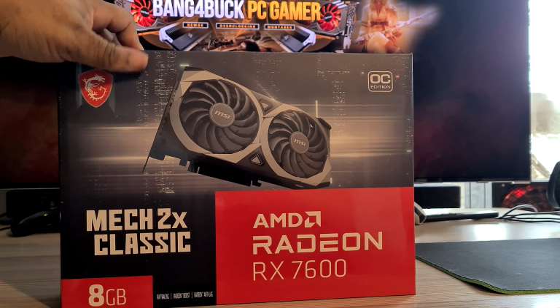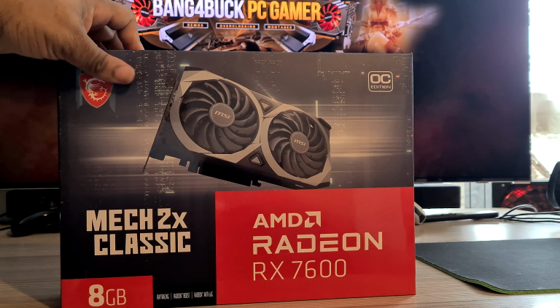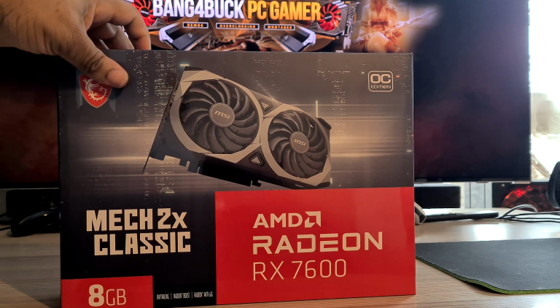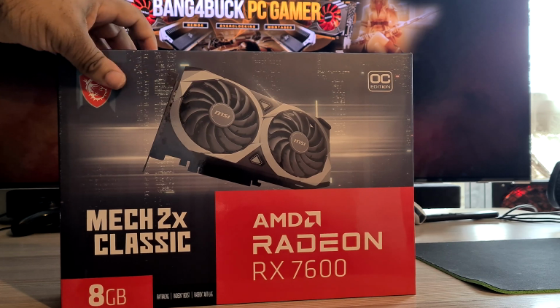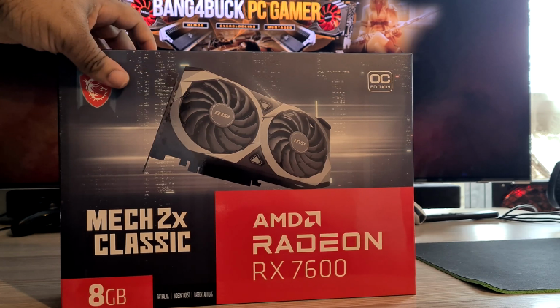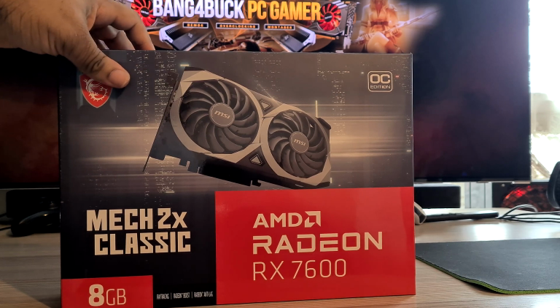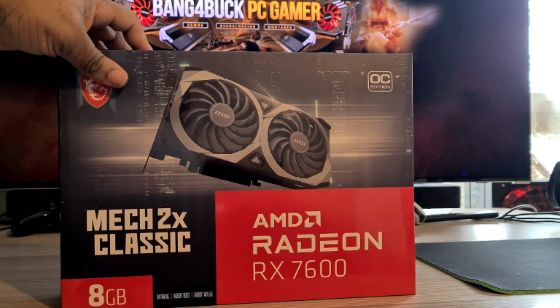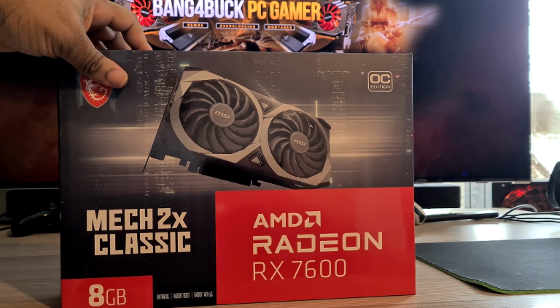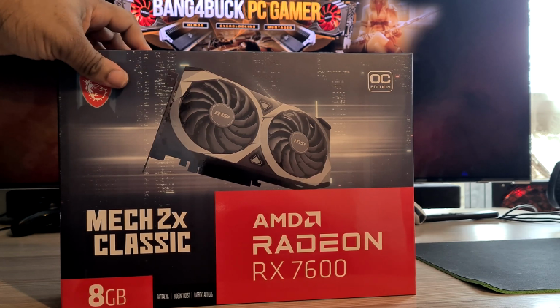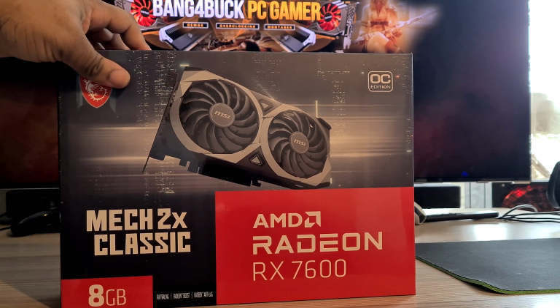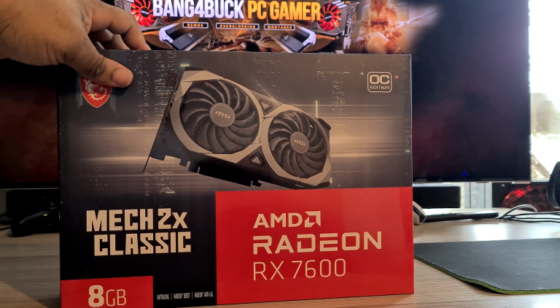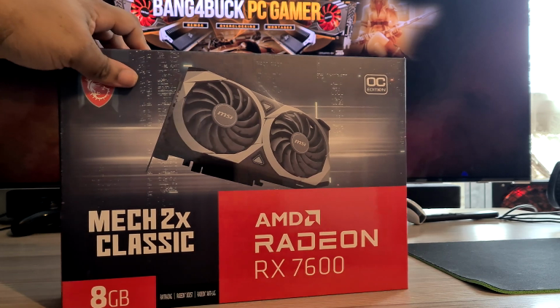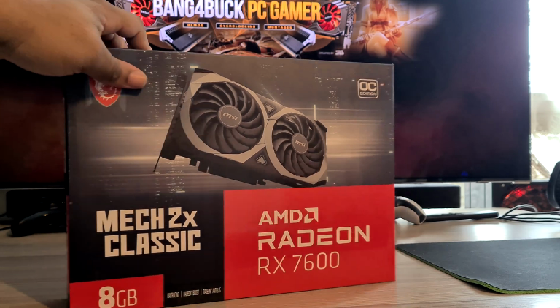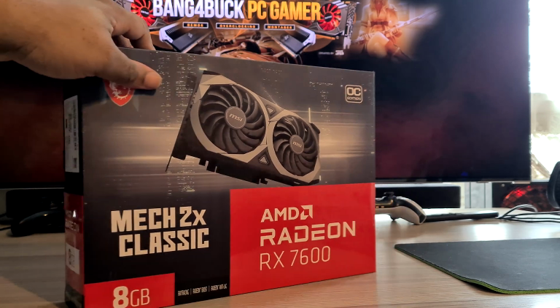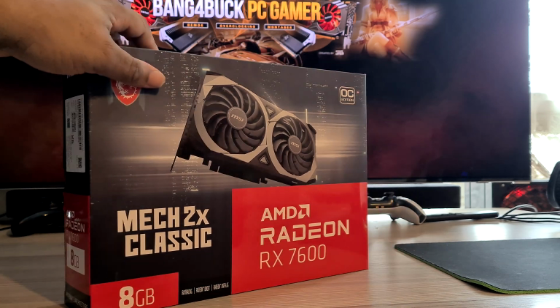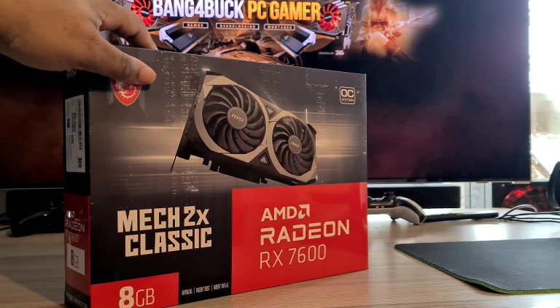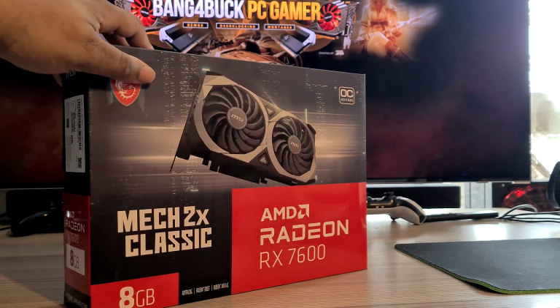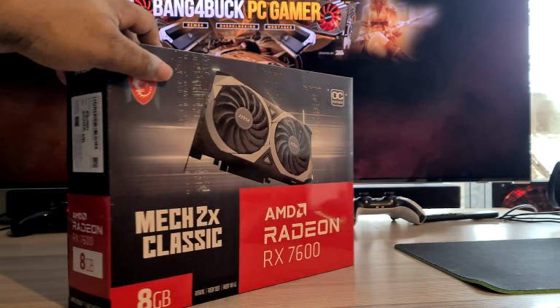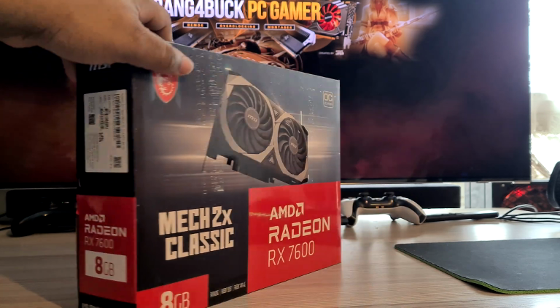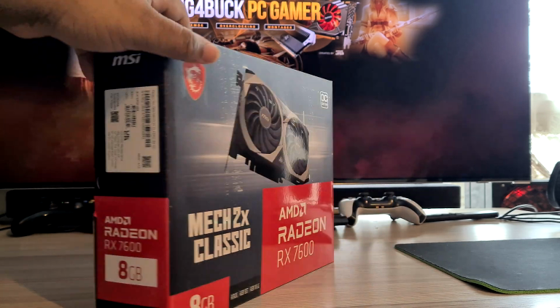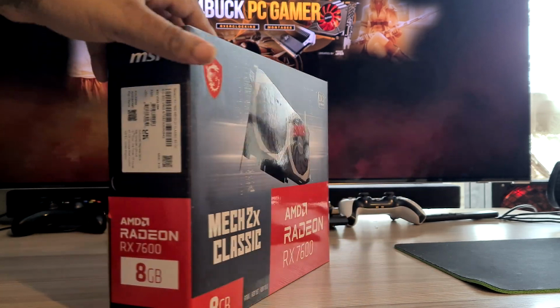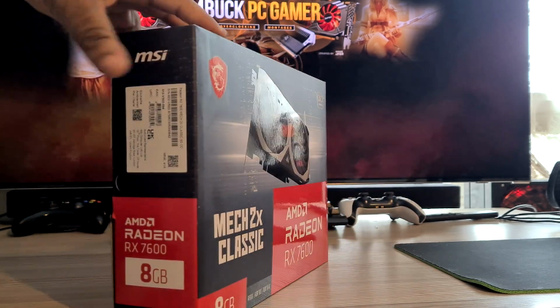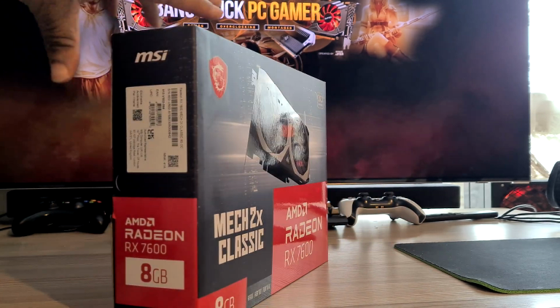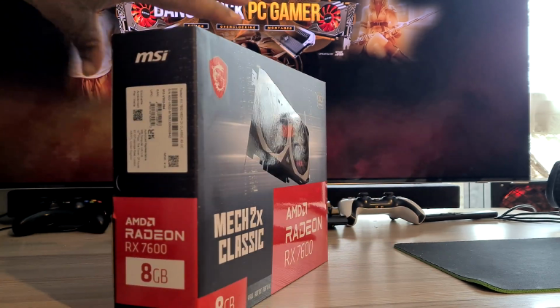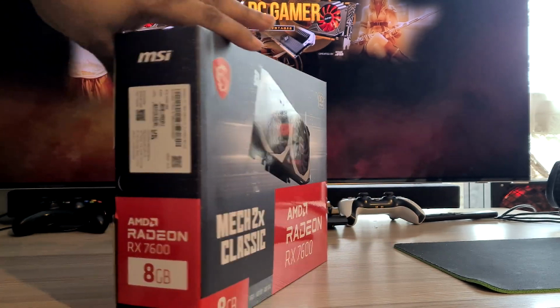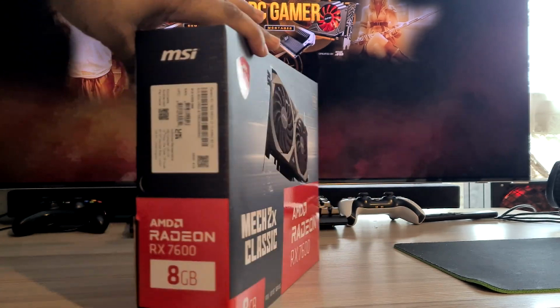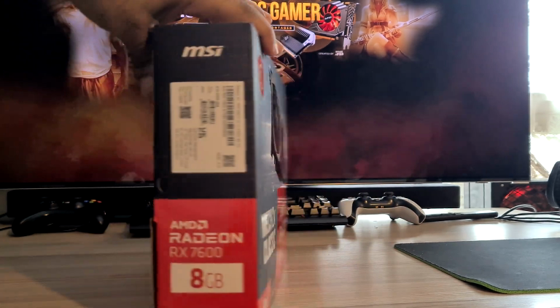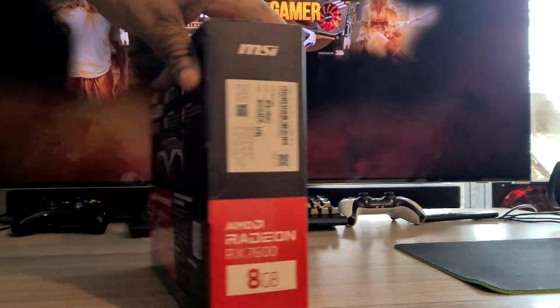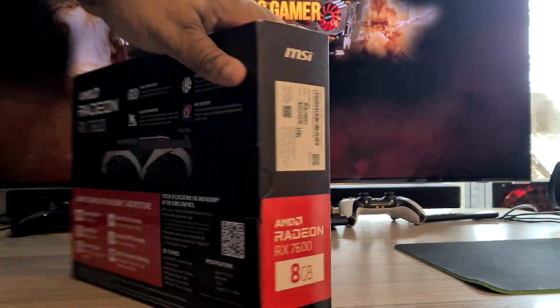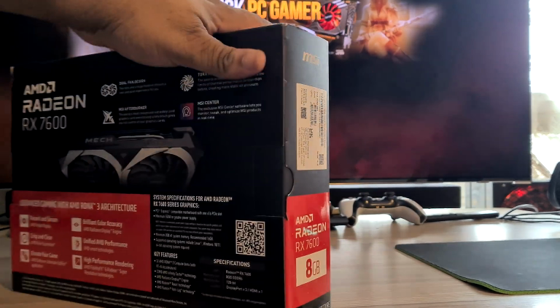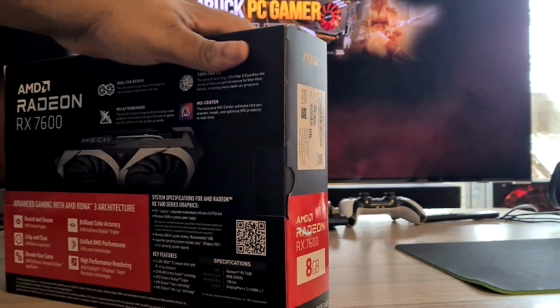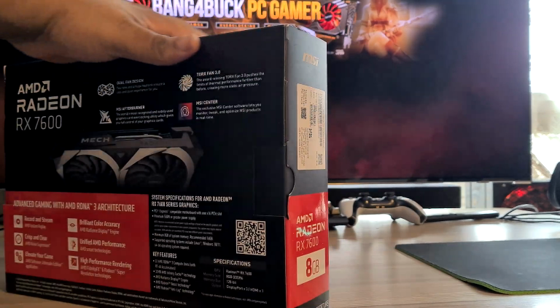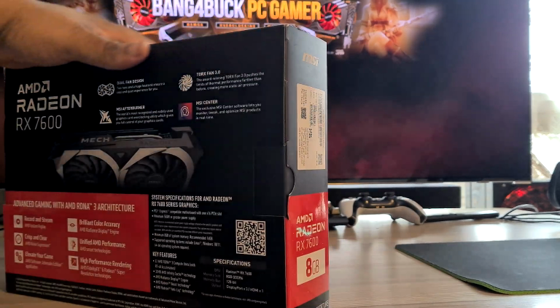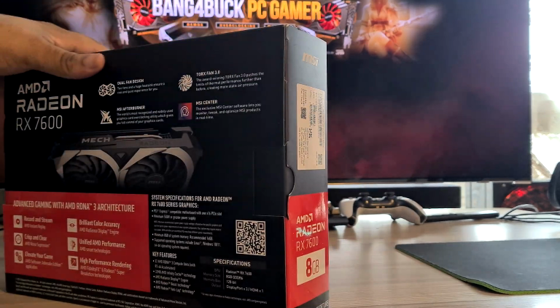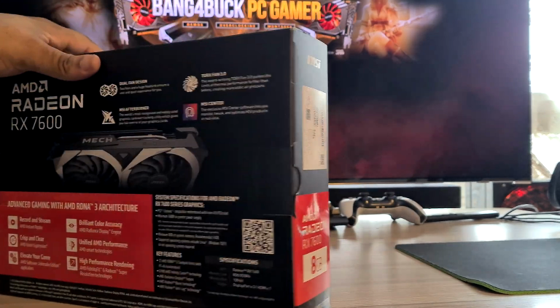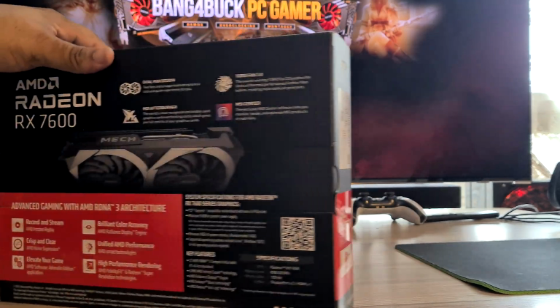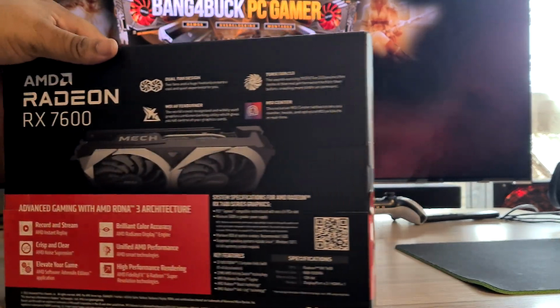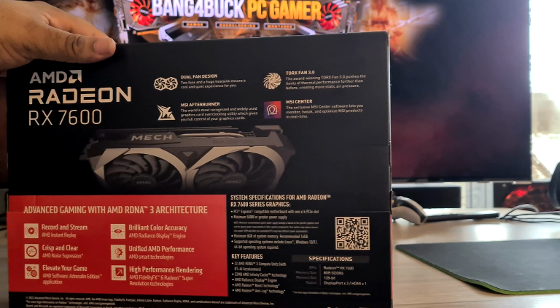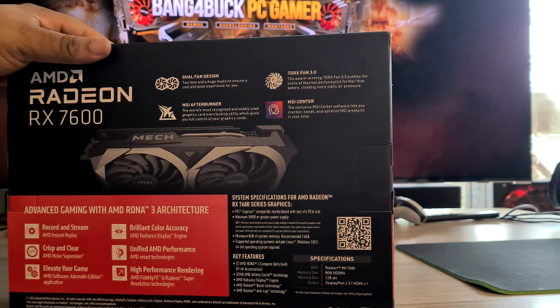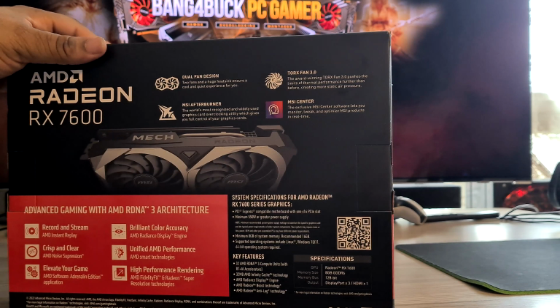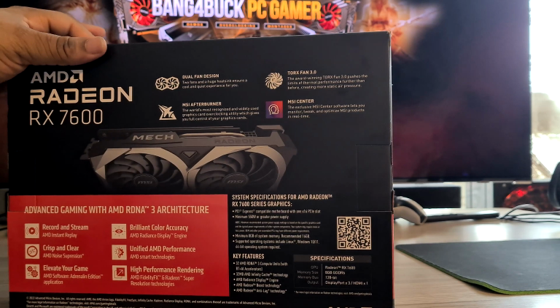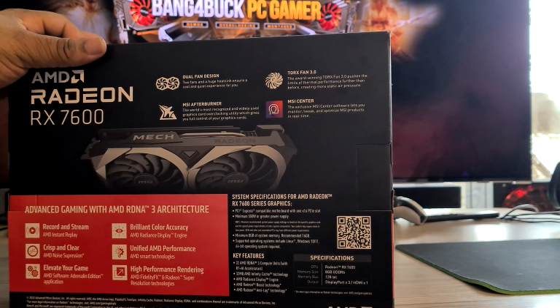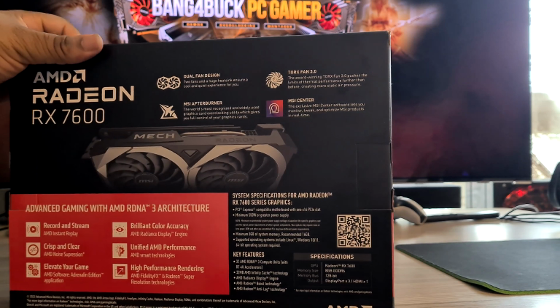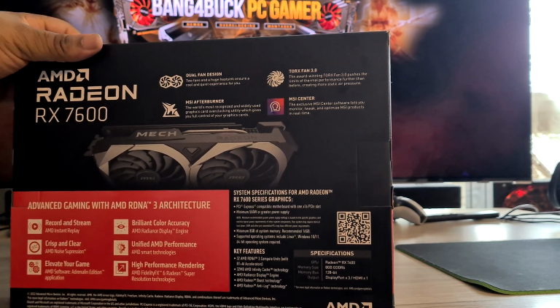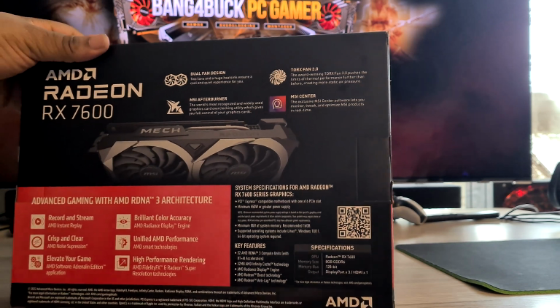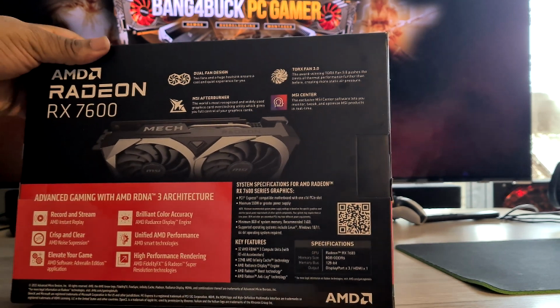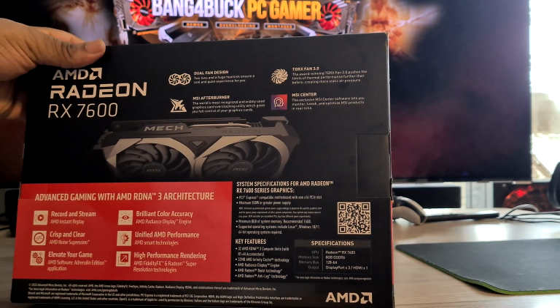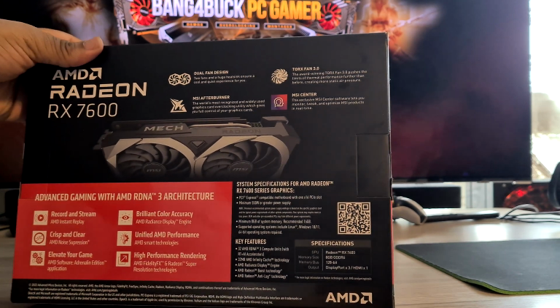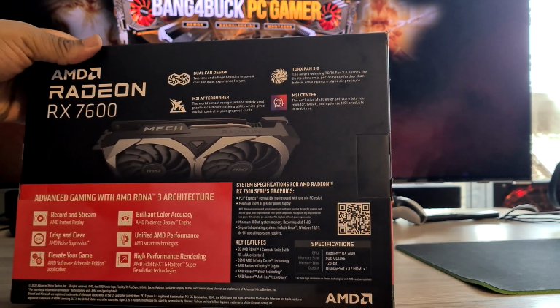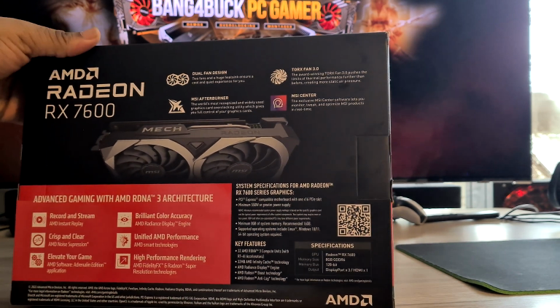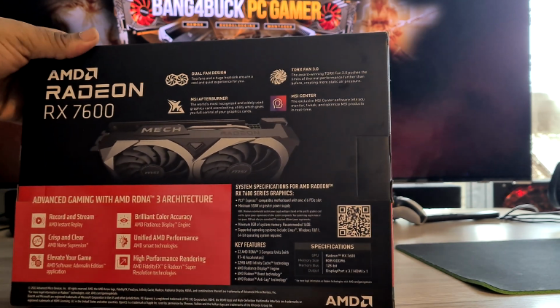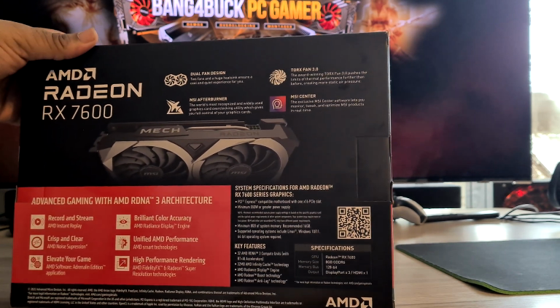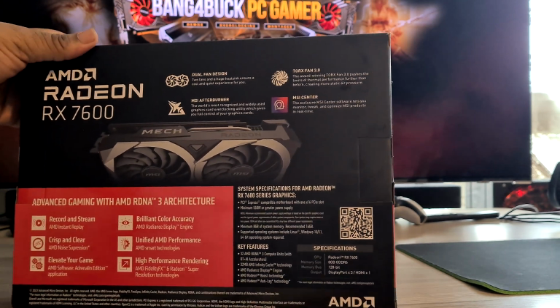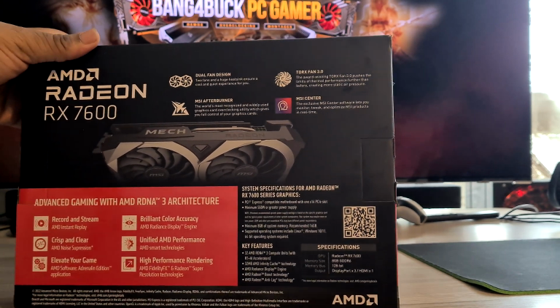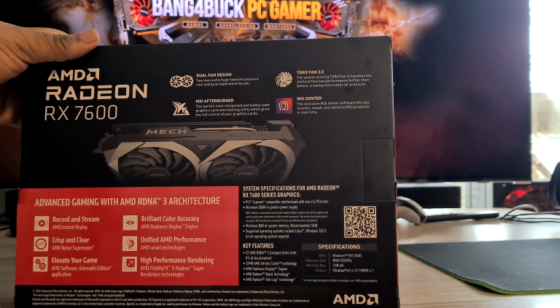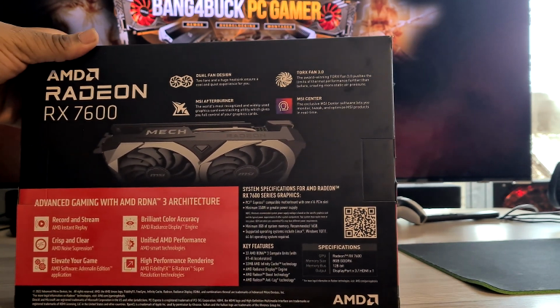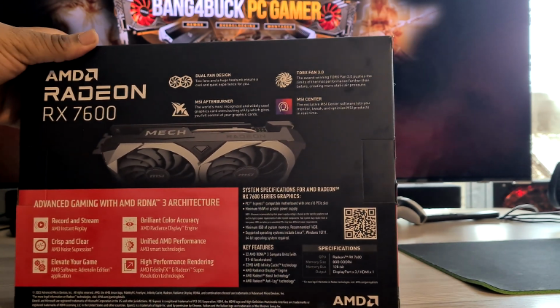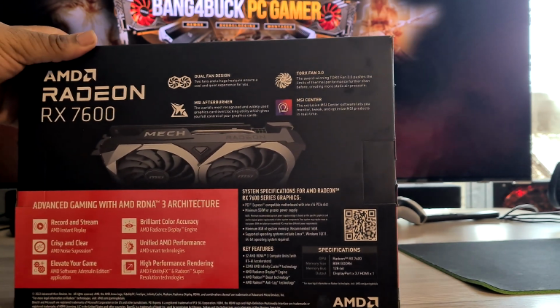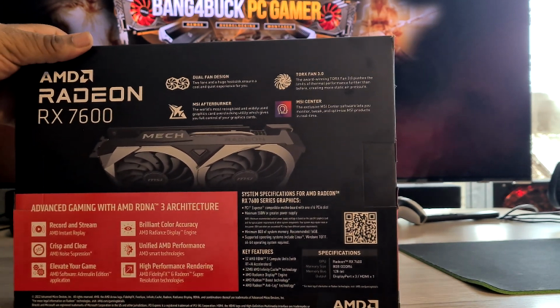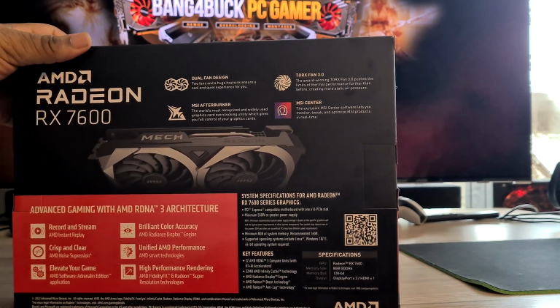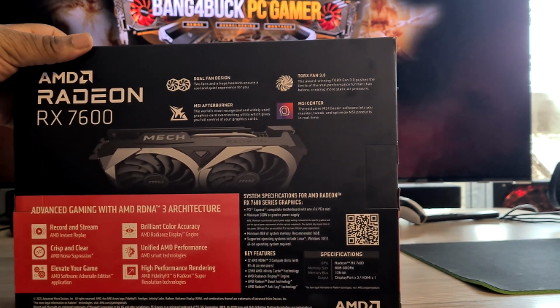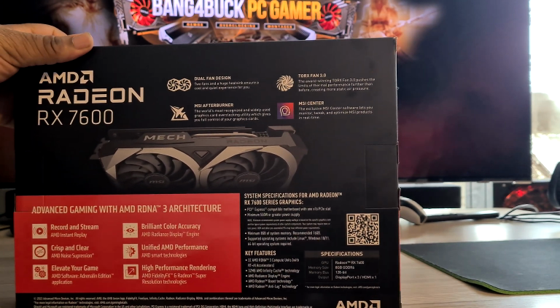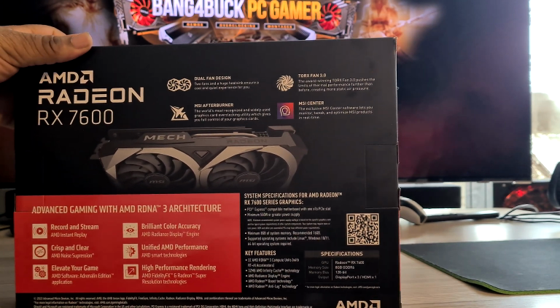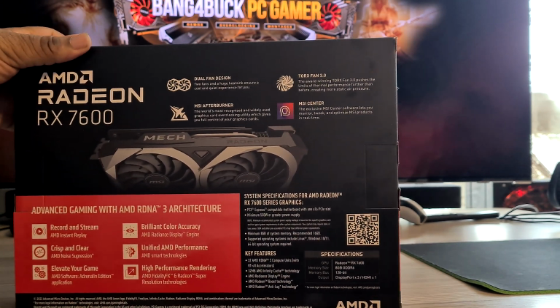I went with the MSI Classic 2X because I liked the design. I got this for £280.